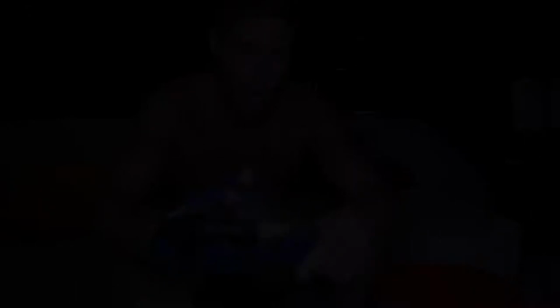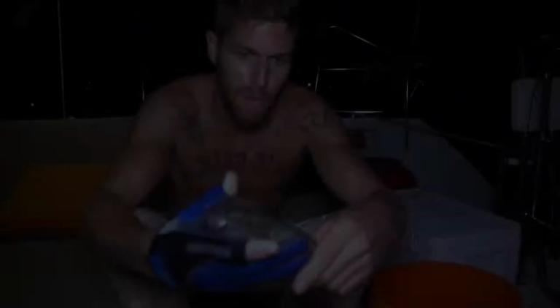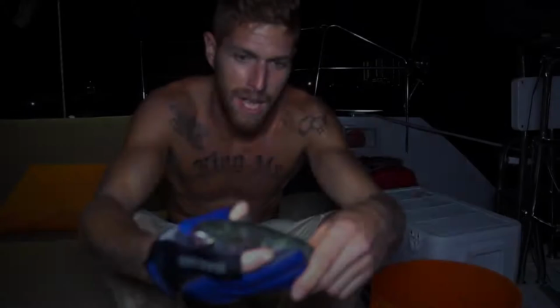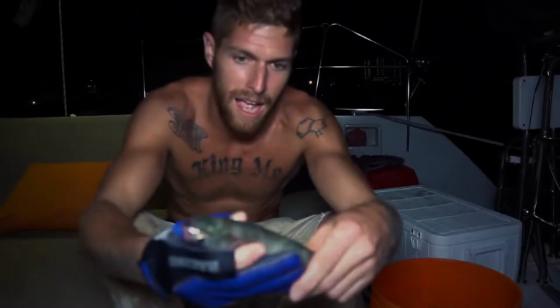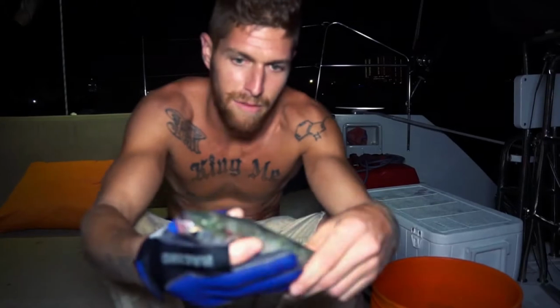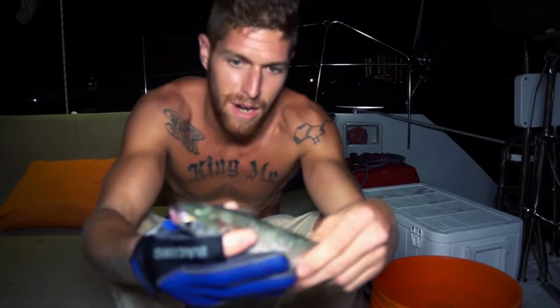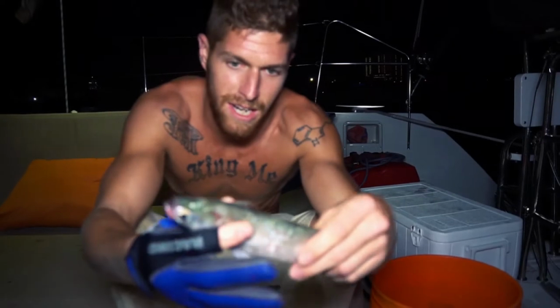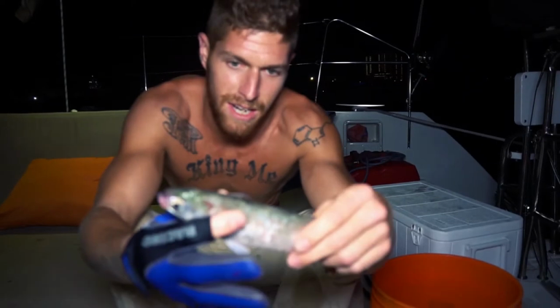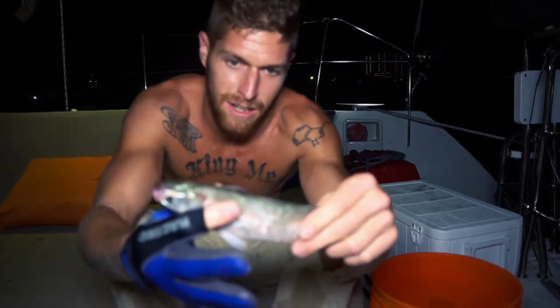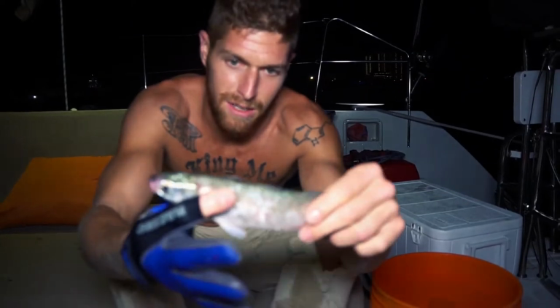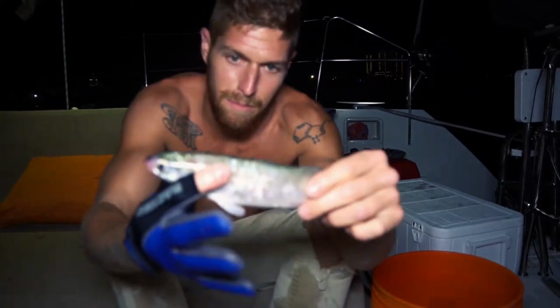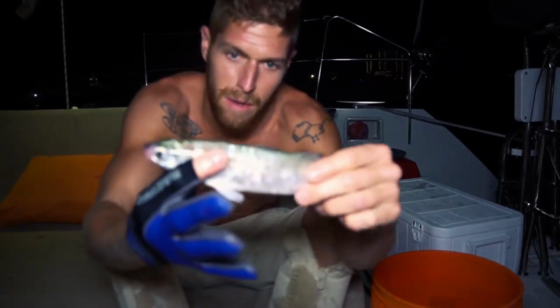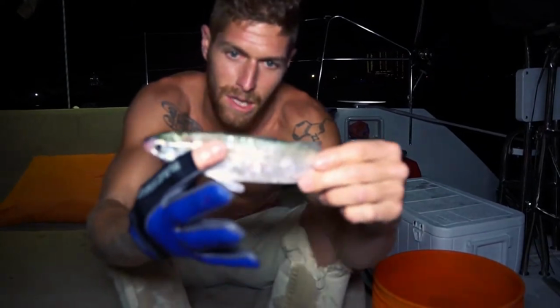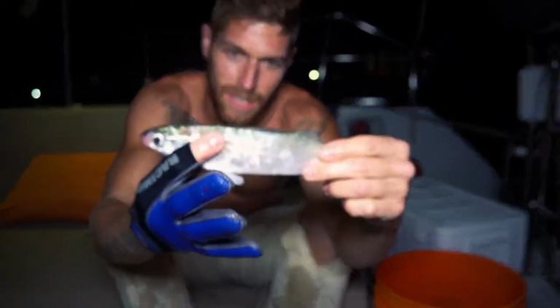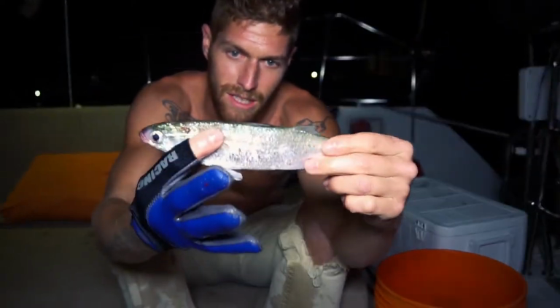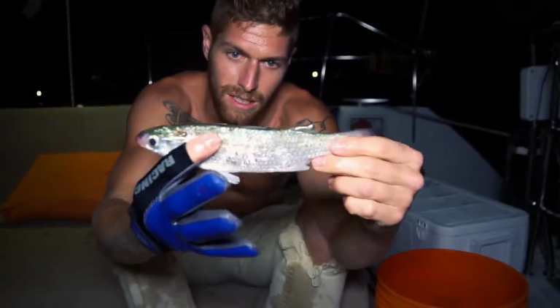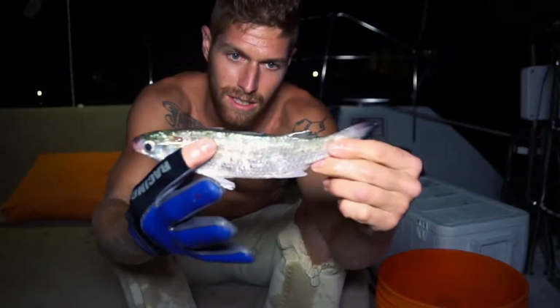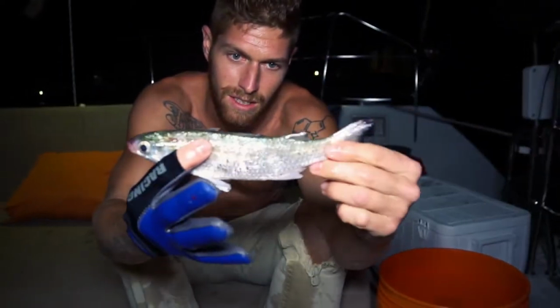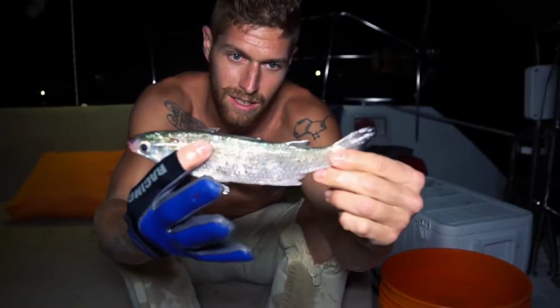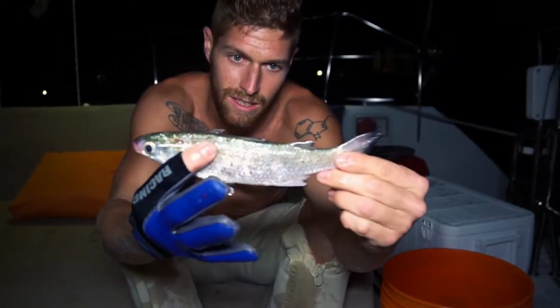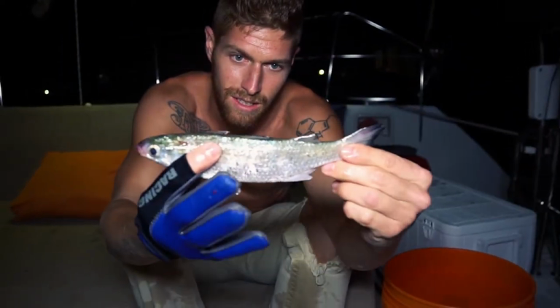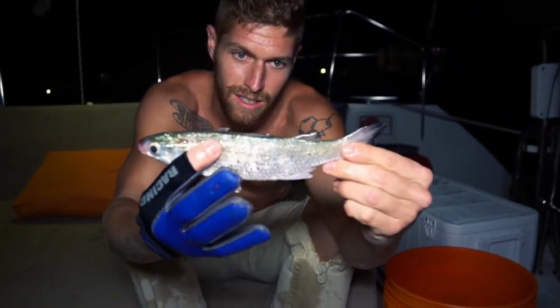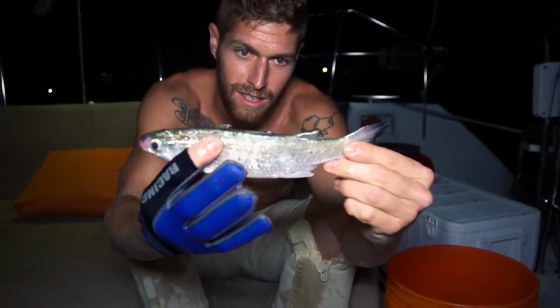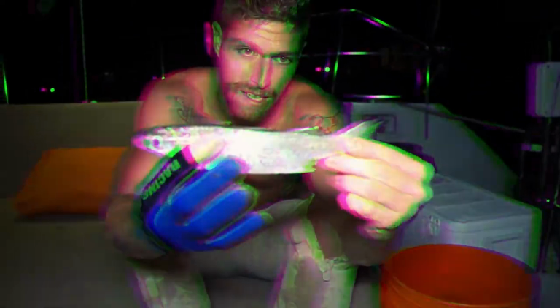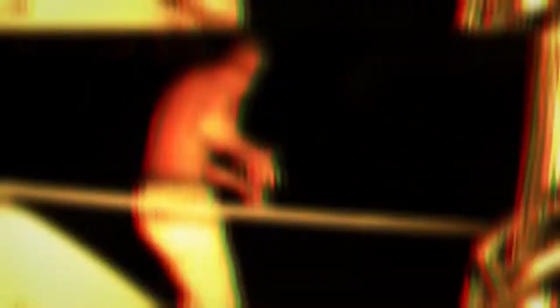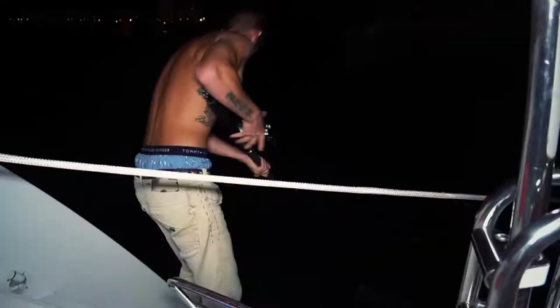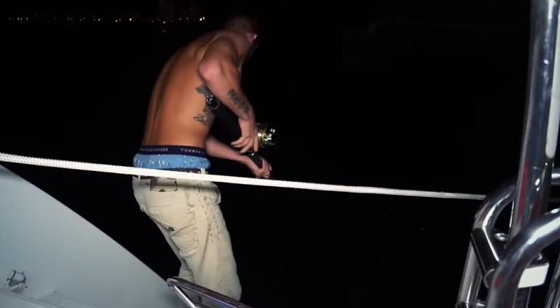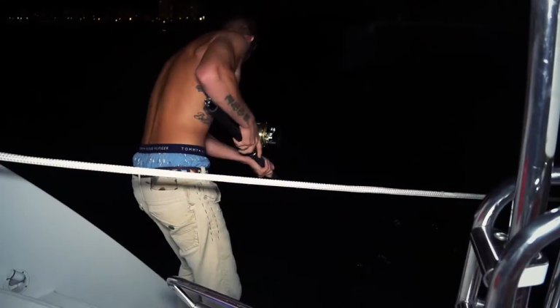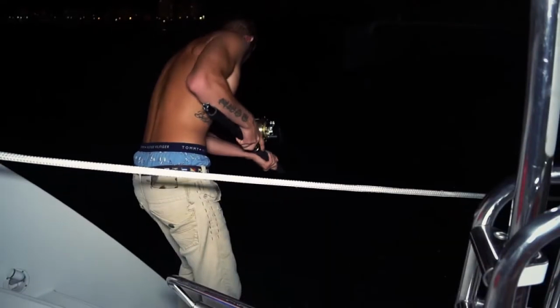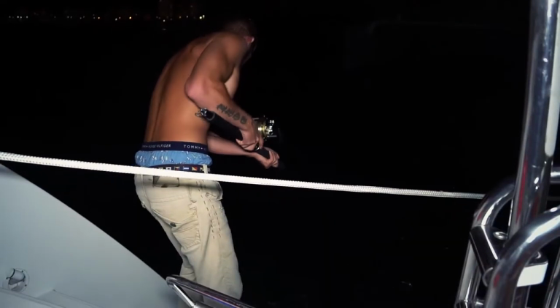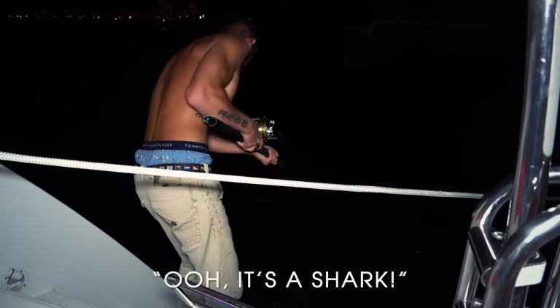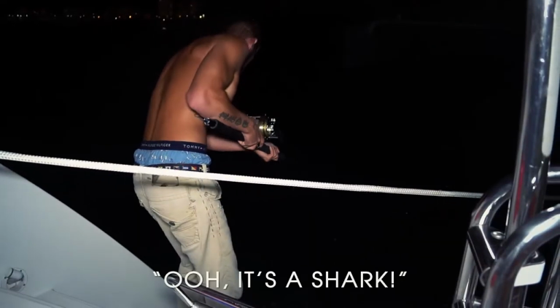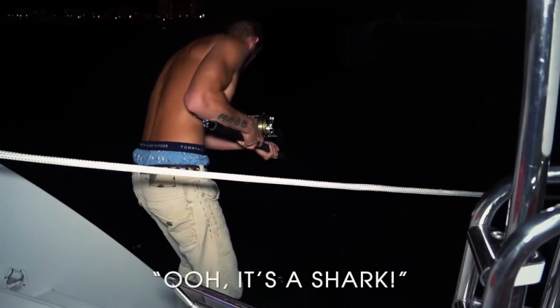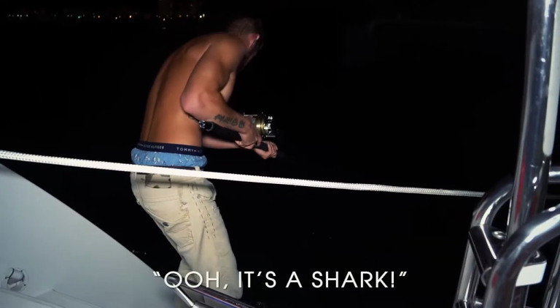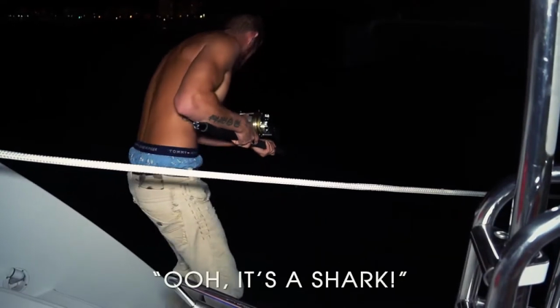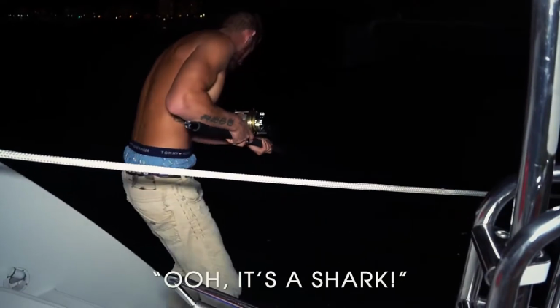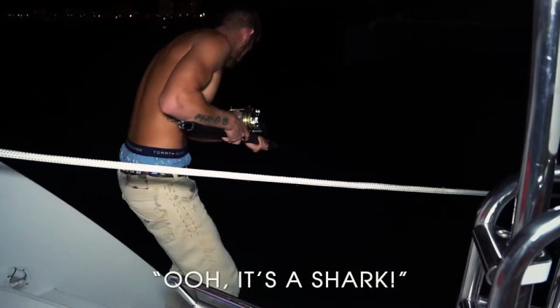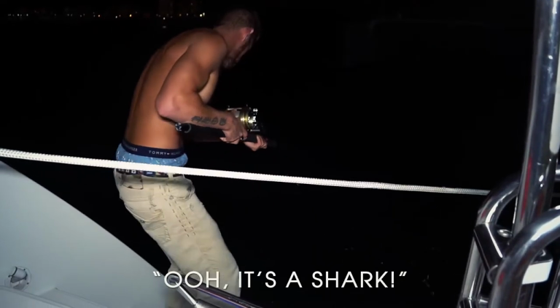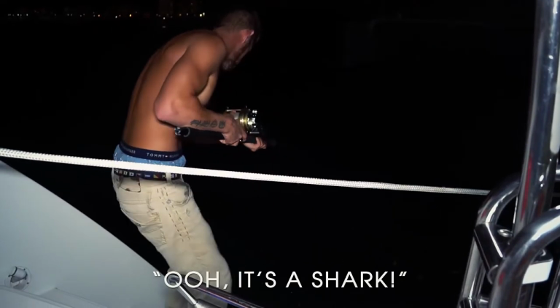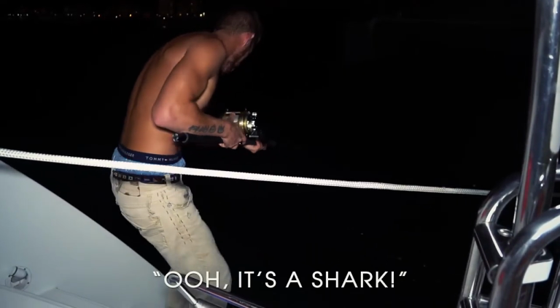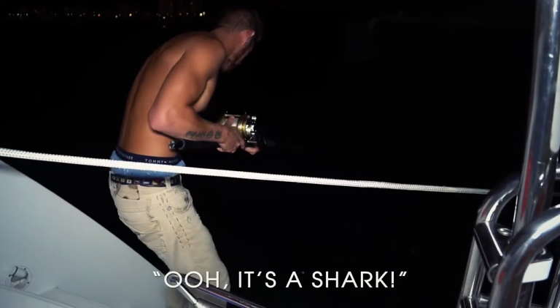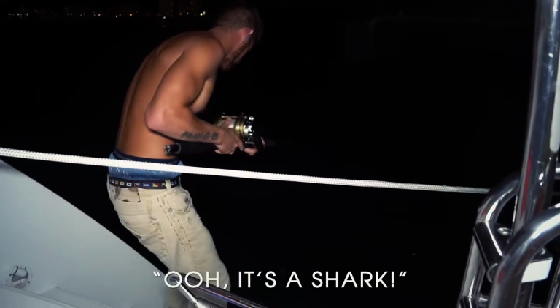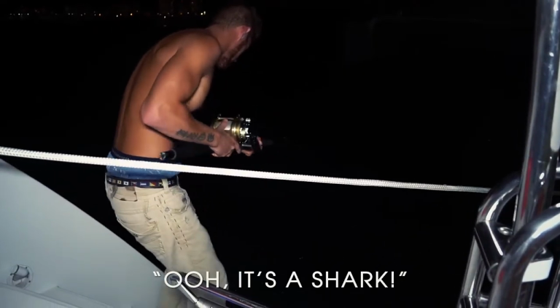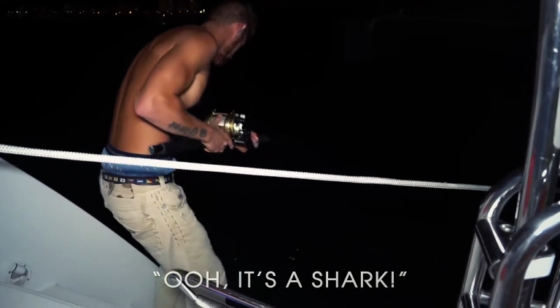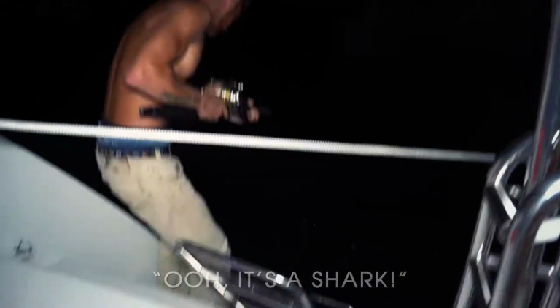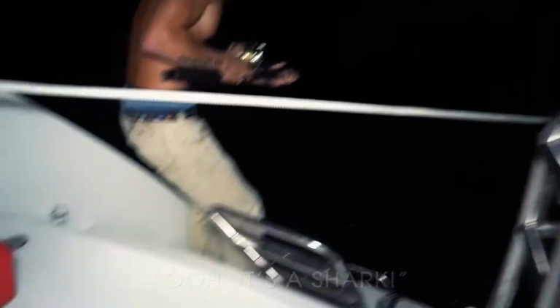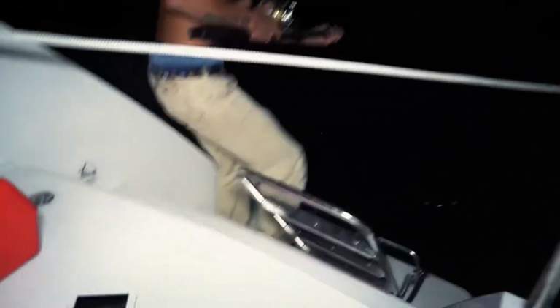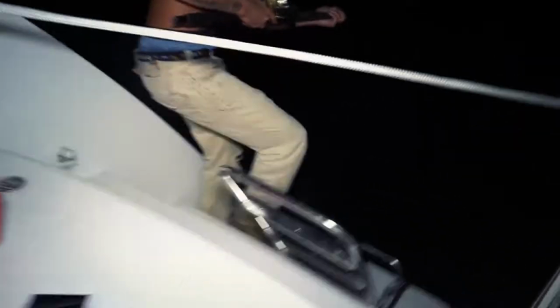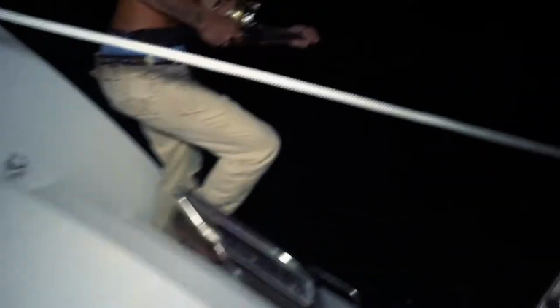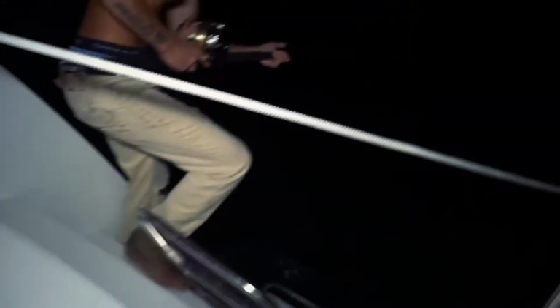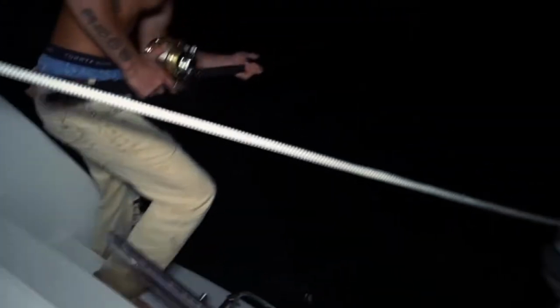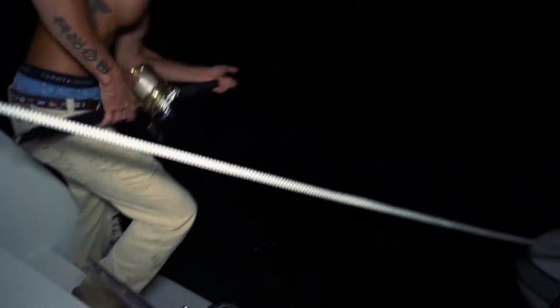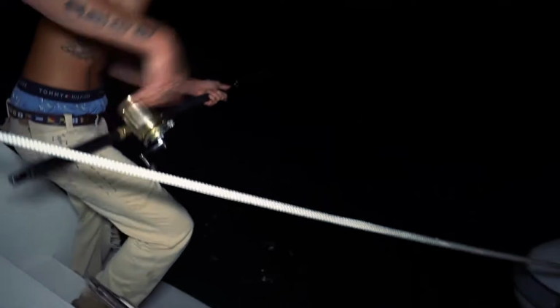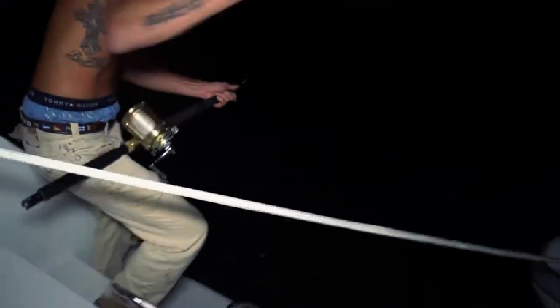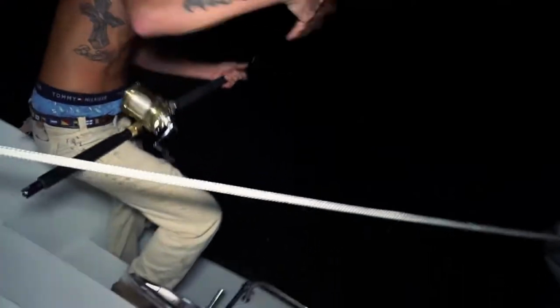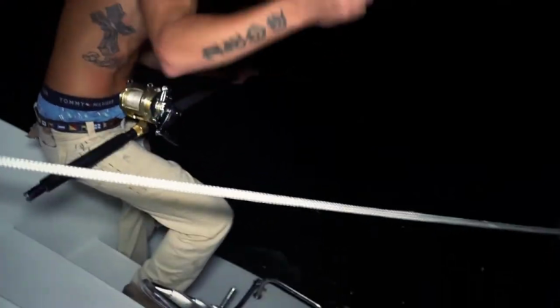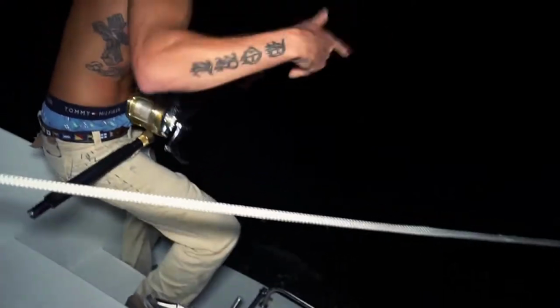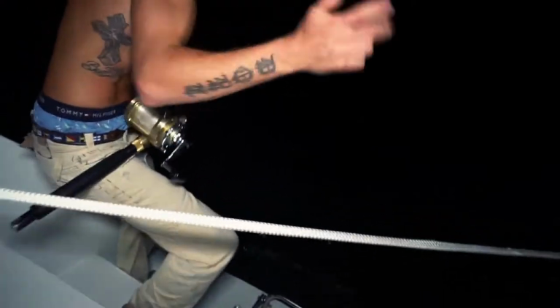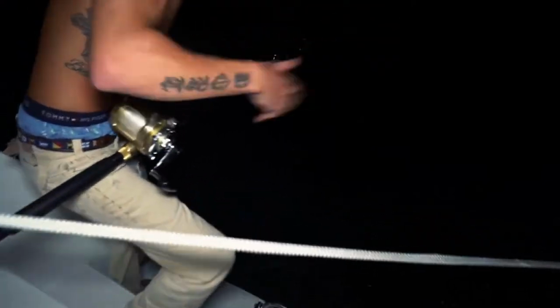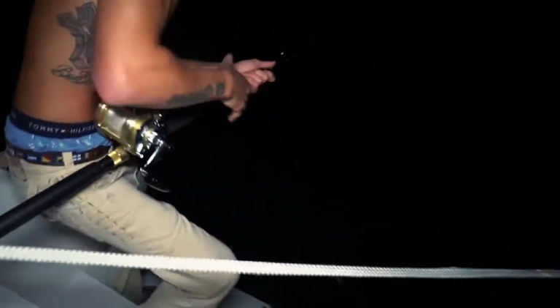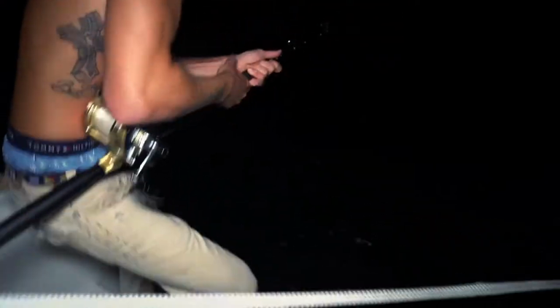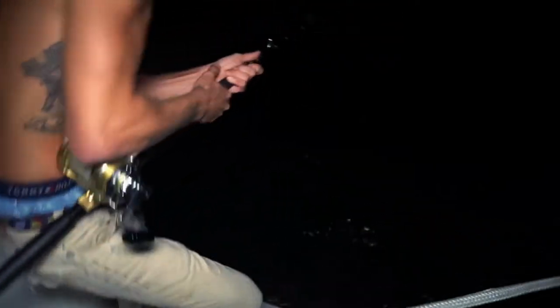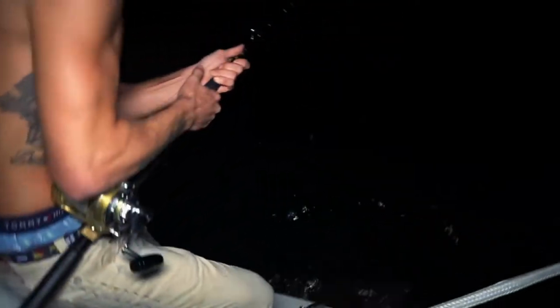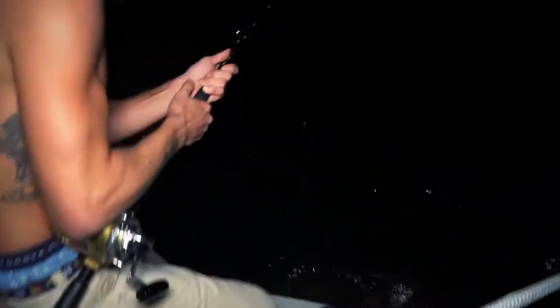What we have right here is a mullet. It's a shark. It's a shark. Are you serious? Come here.